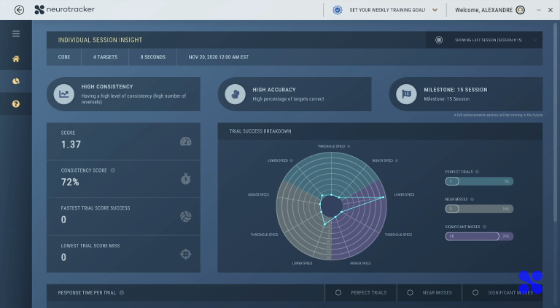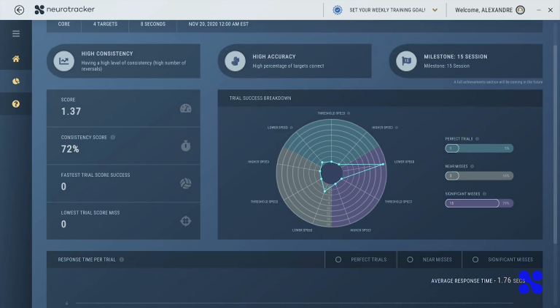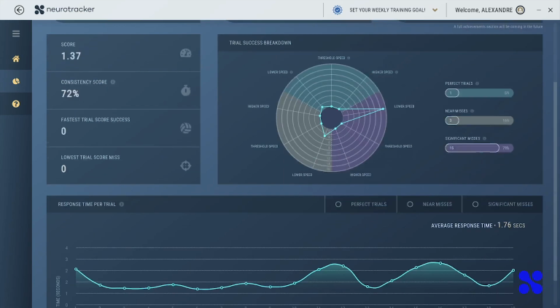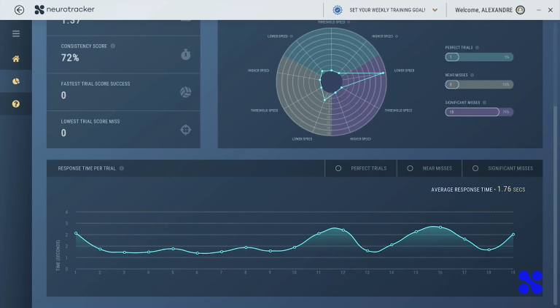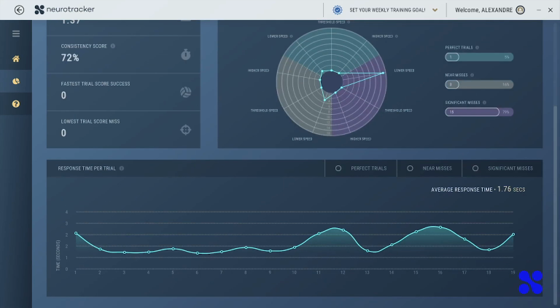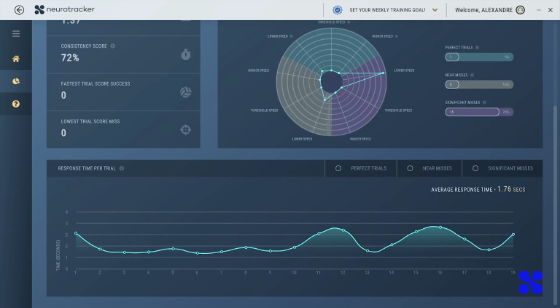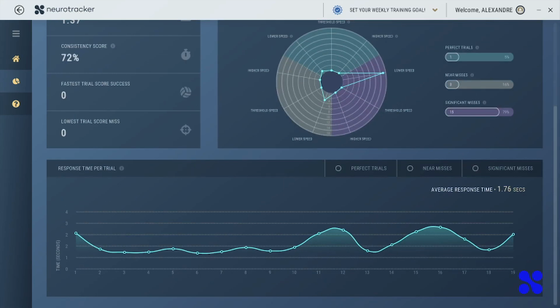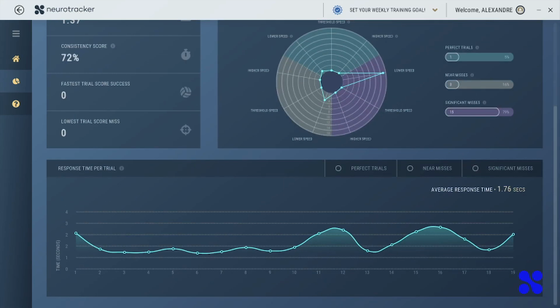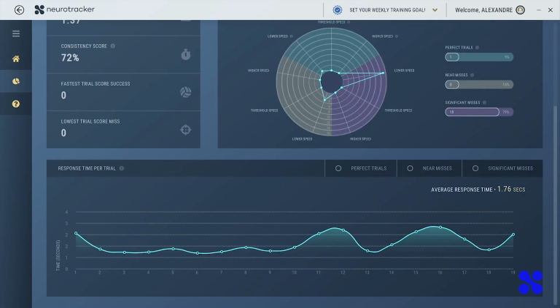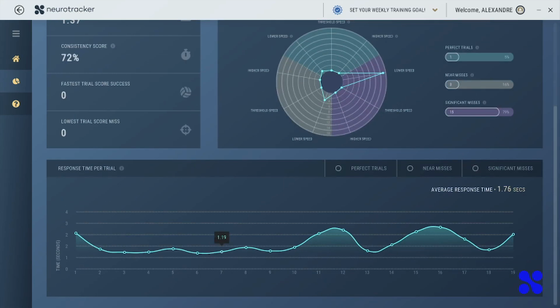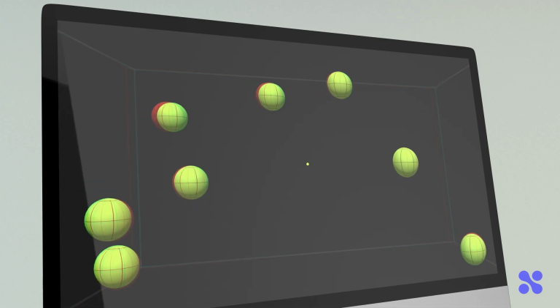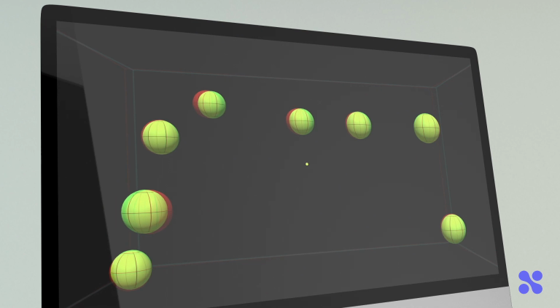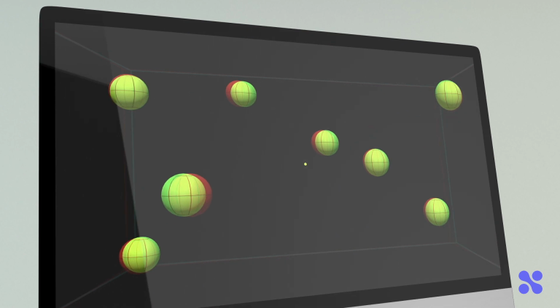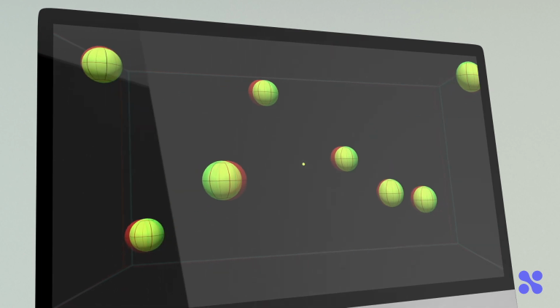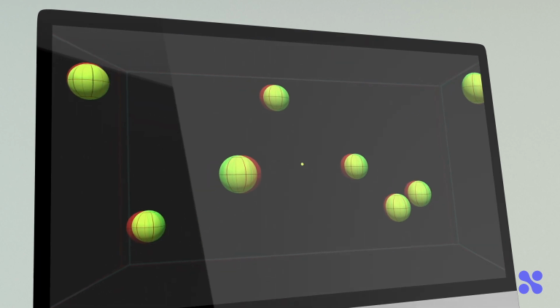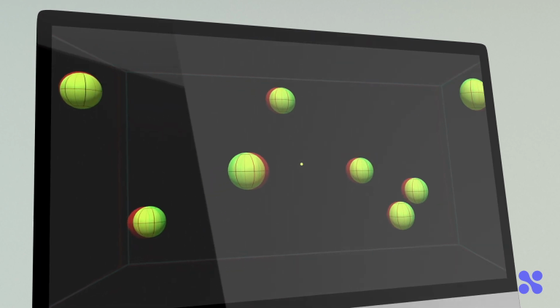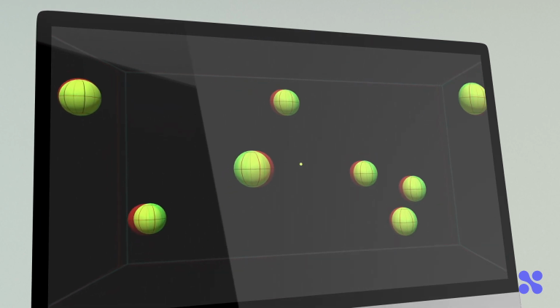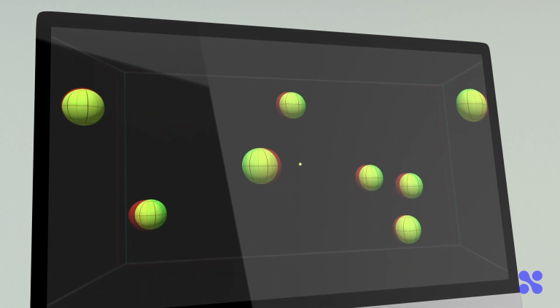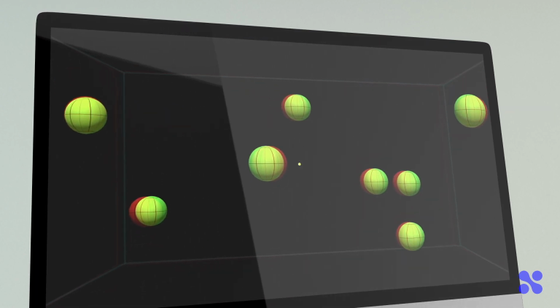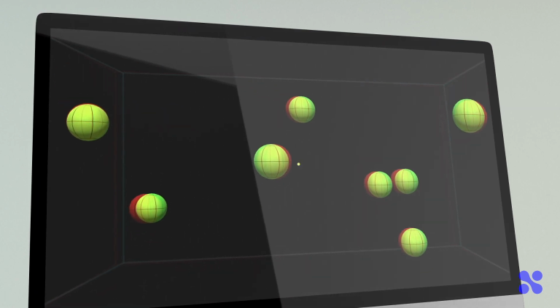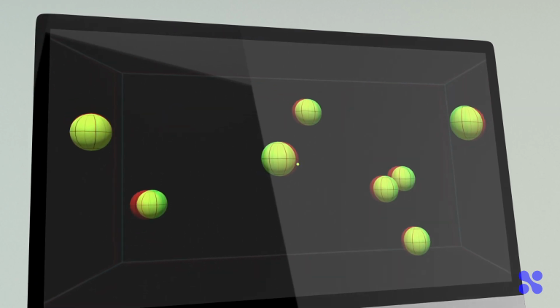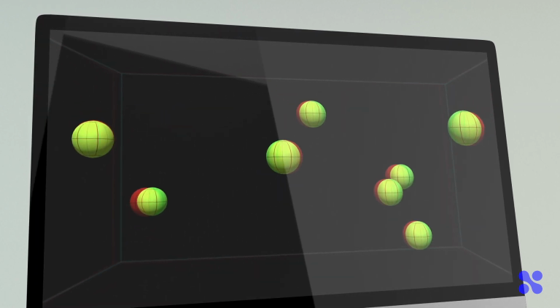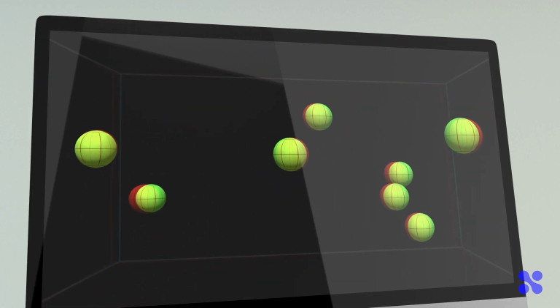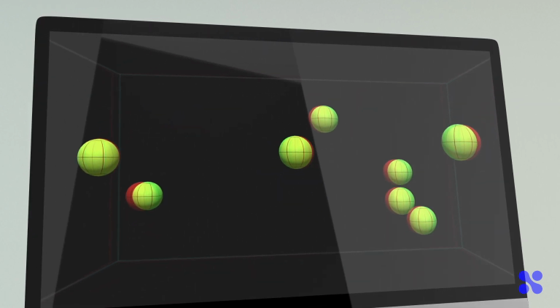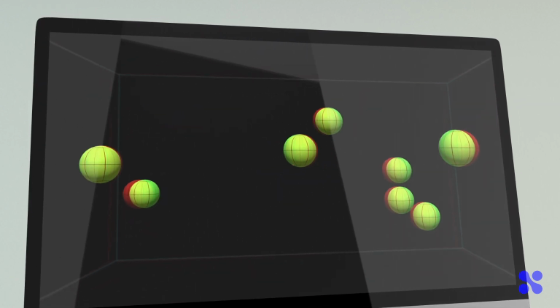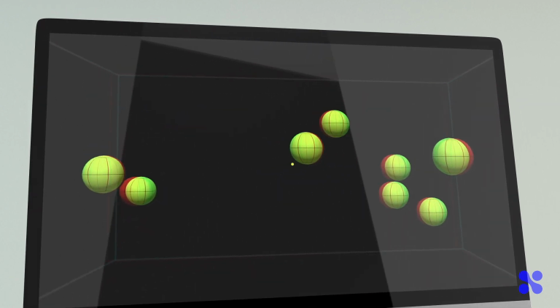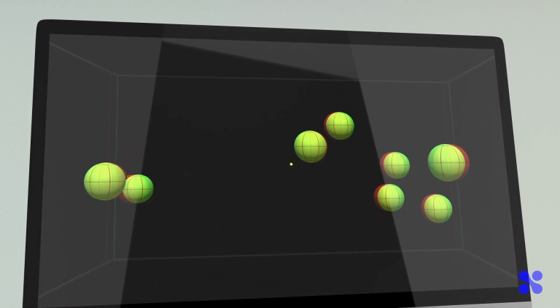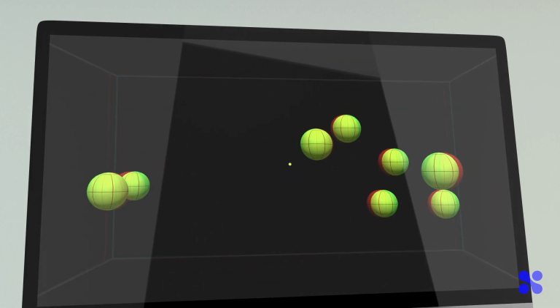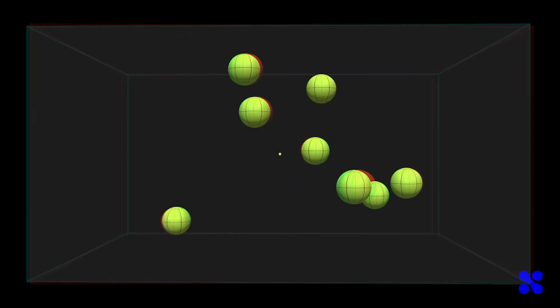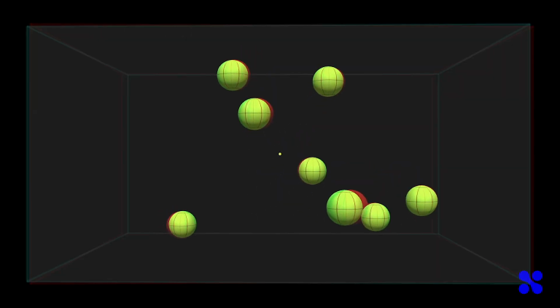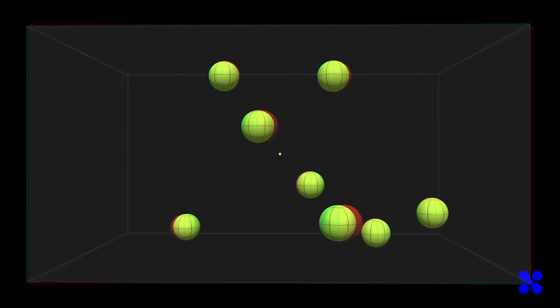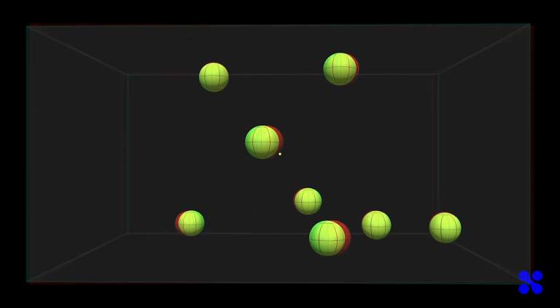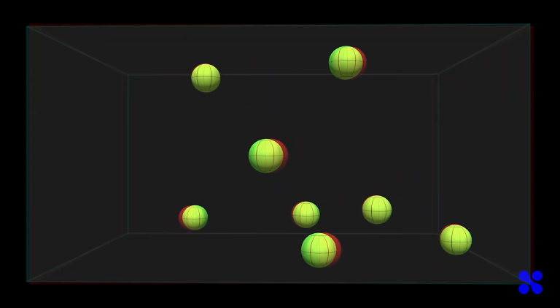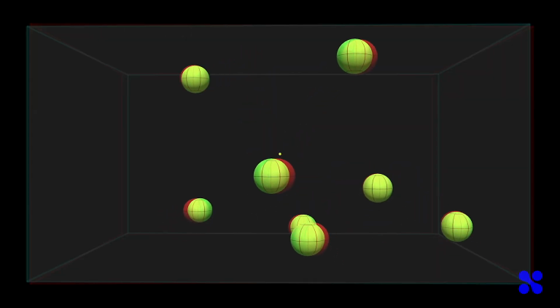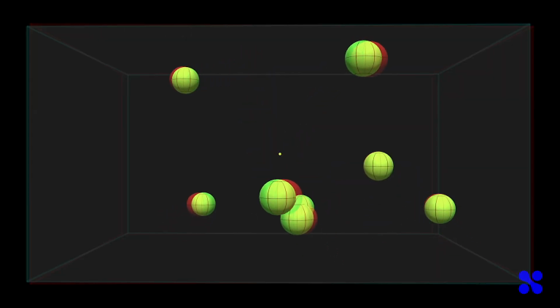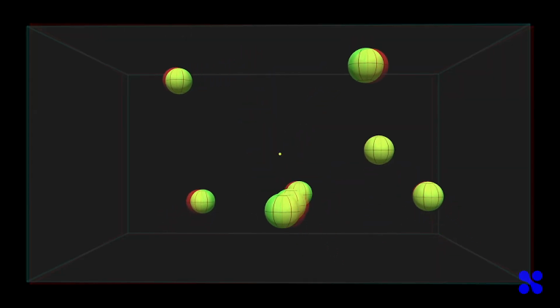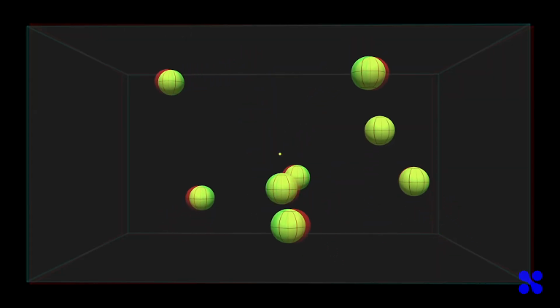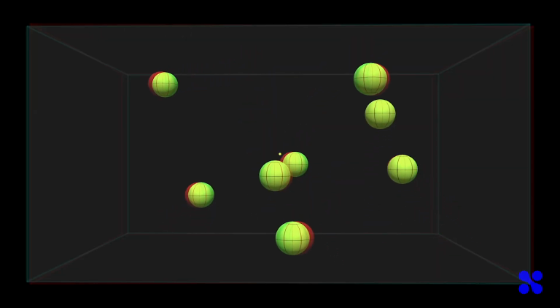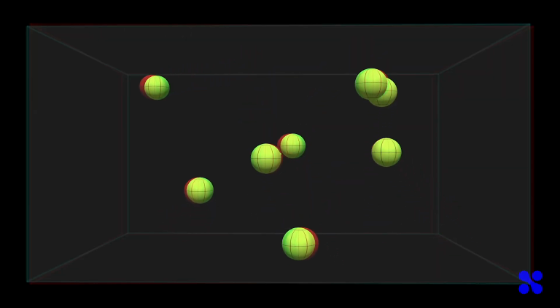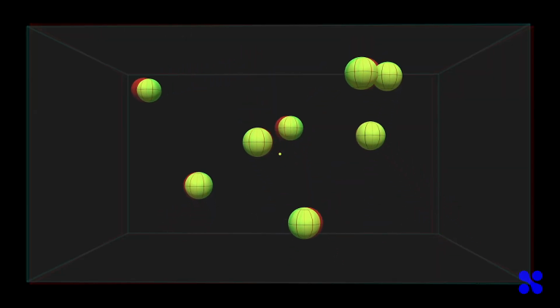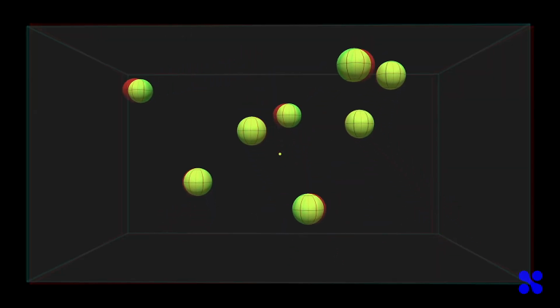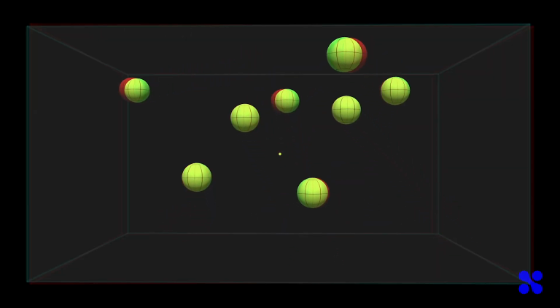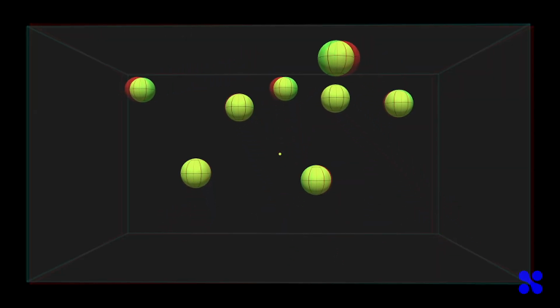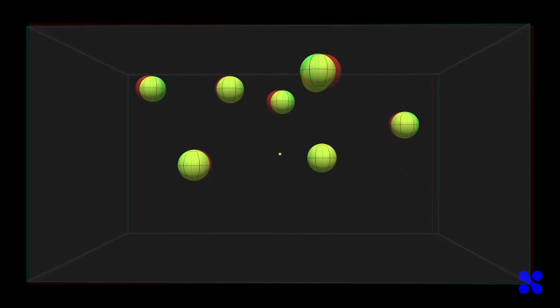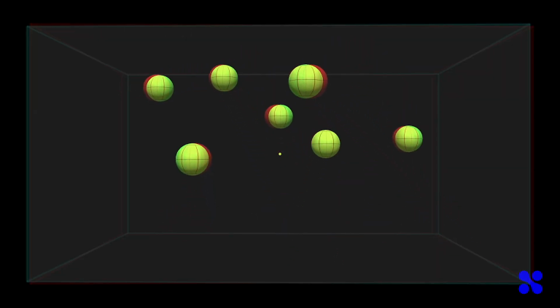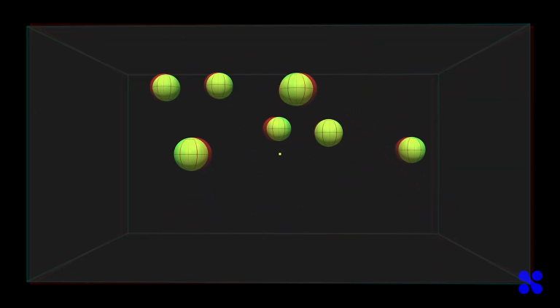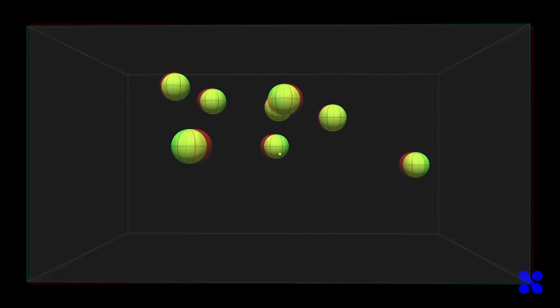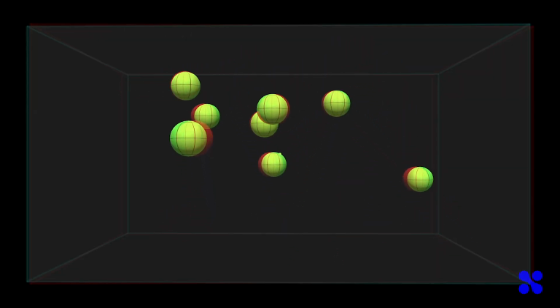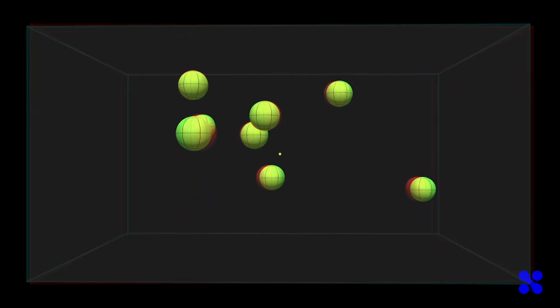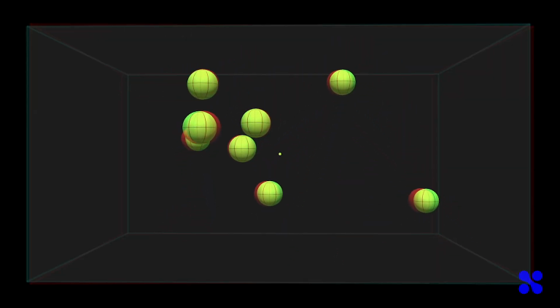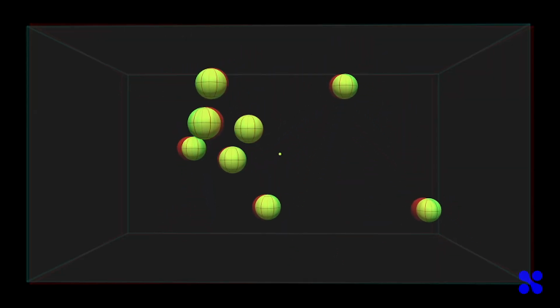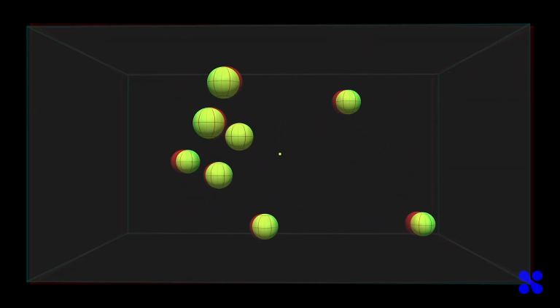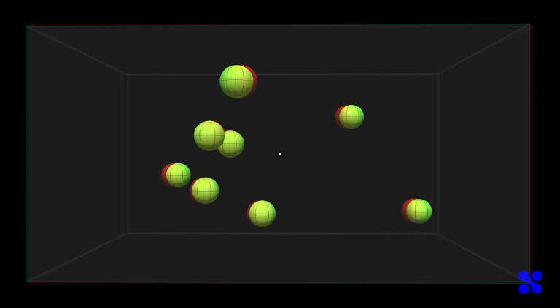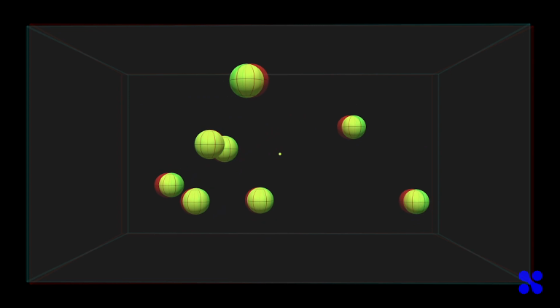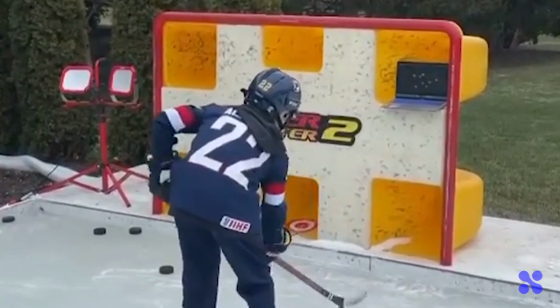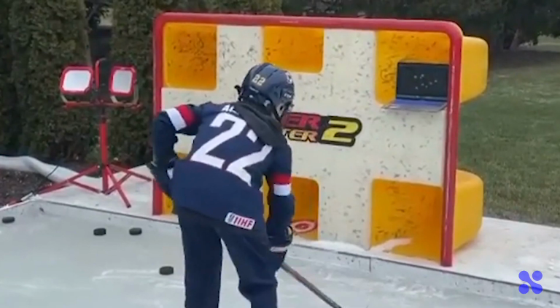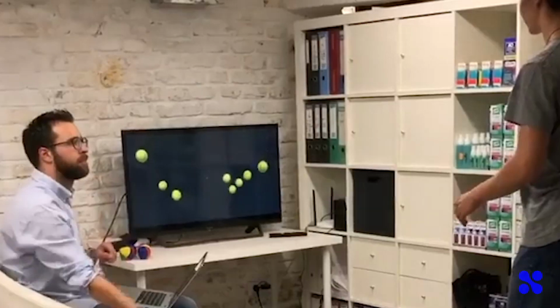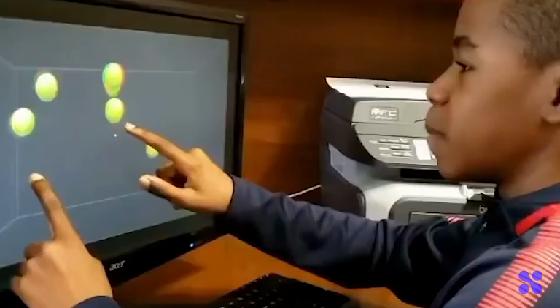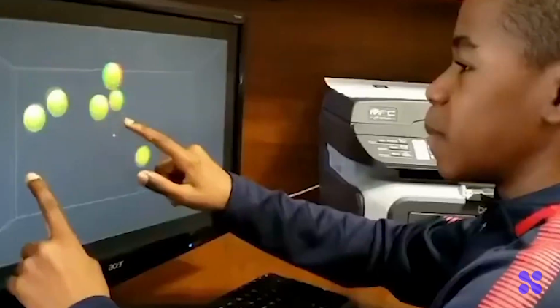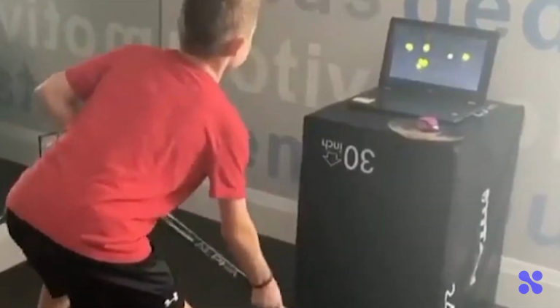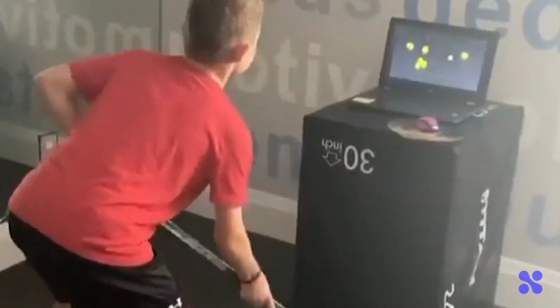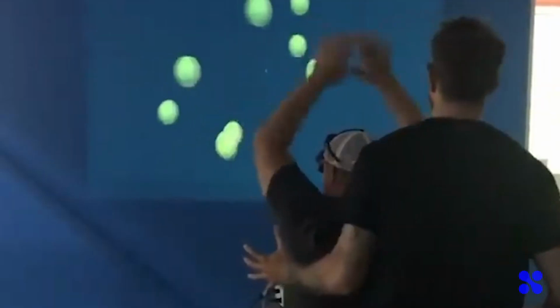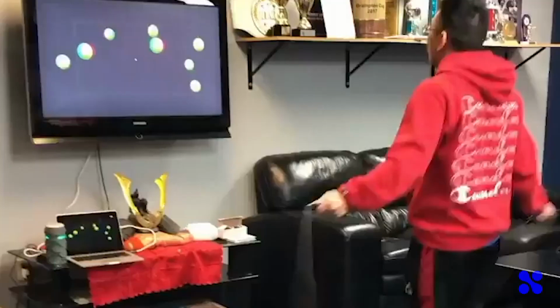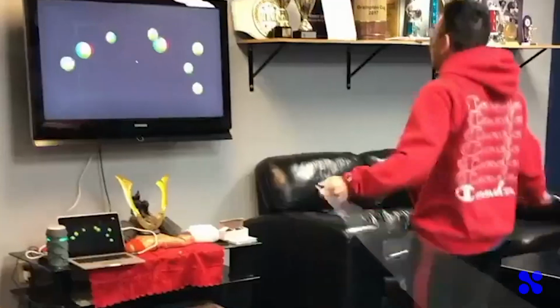With a technology that is suitable for essentially anyone's cognitive training needs, Neurotracker X is here to support you, wherever you are.